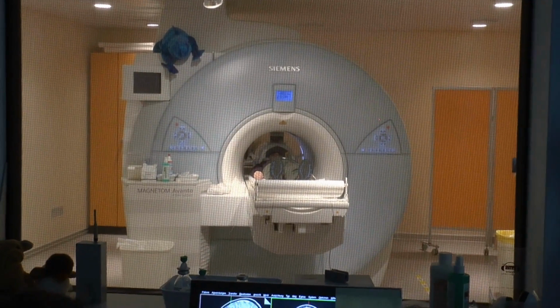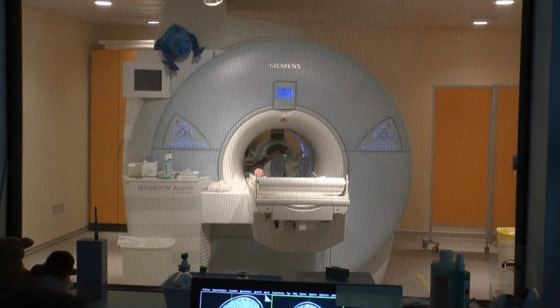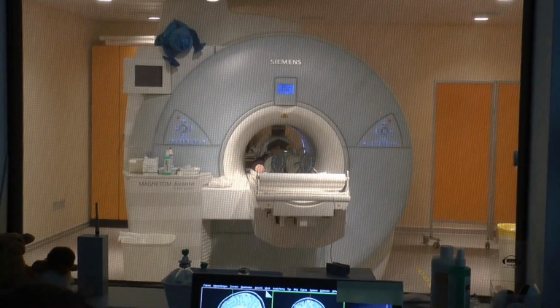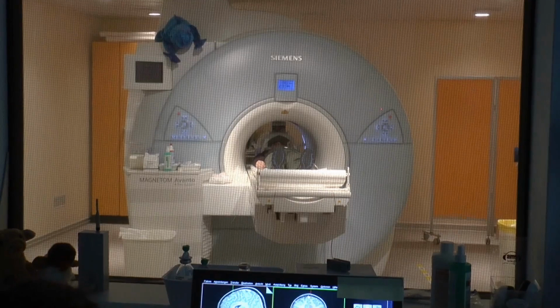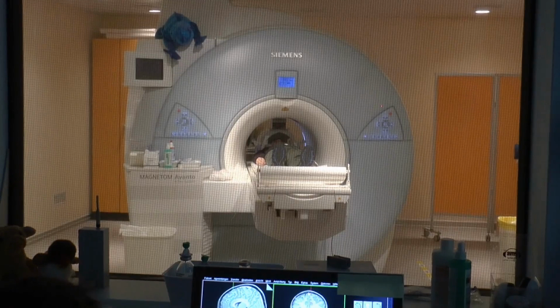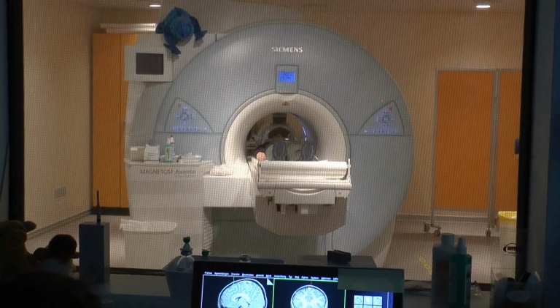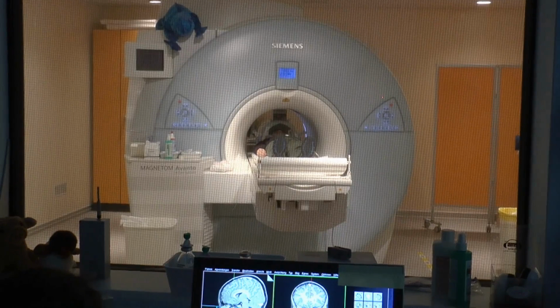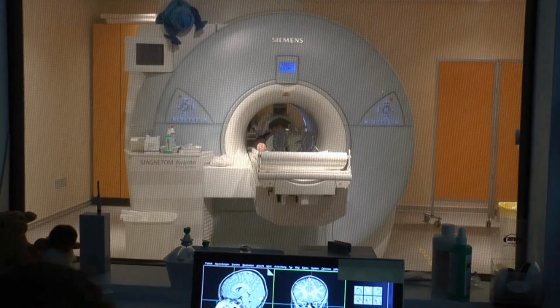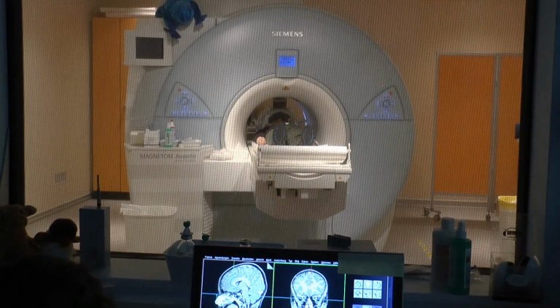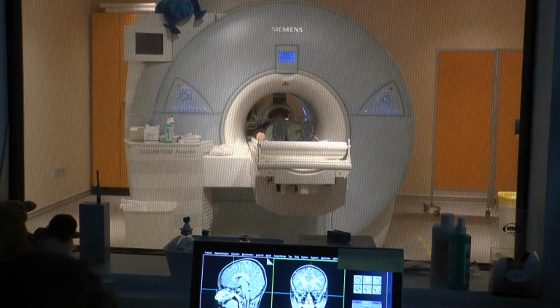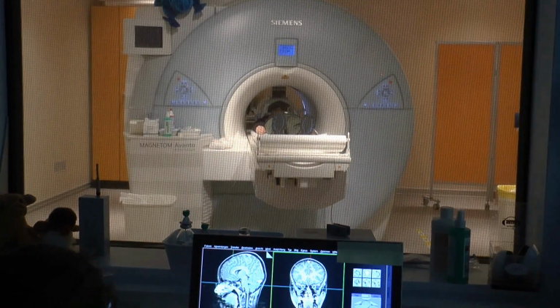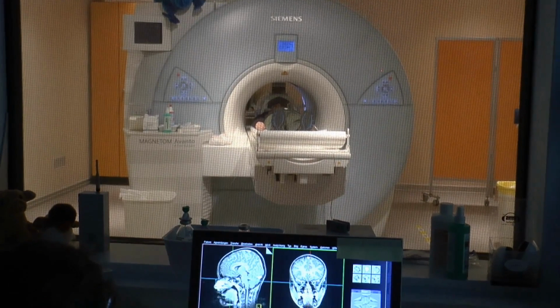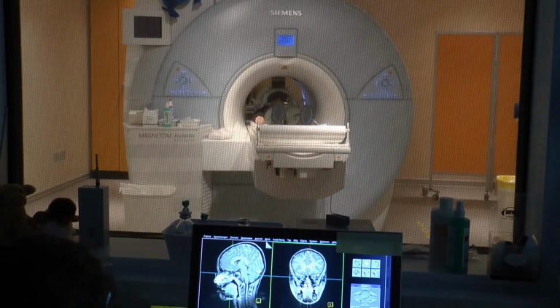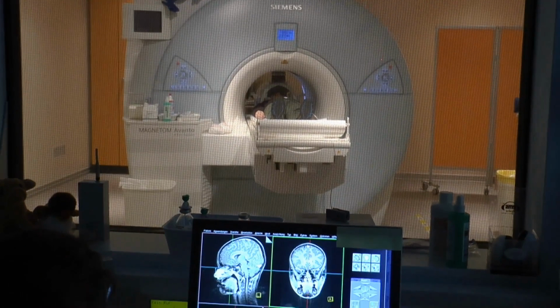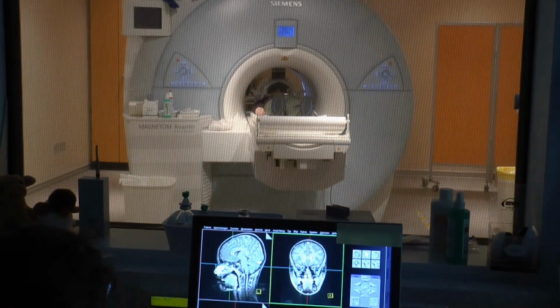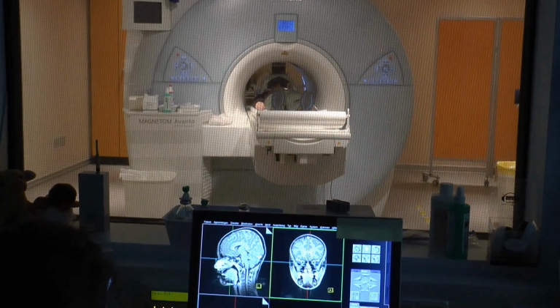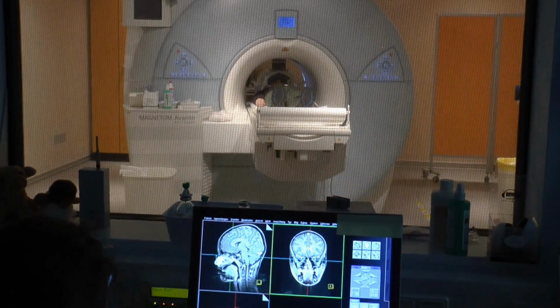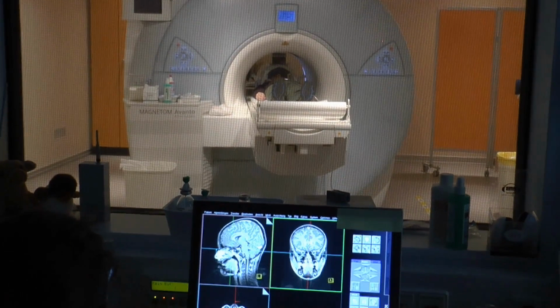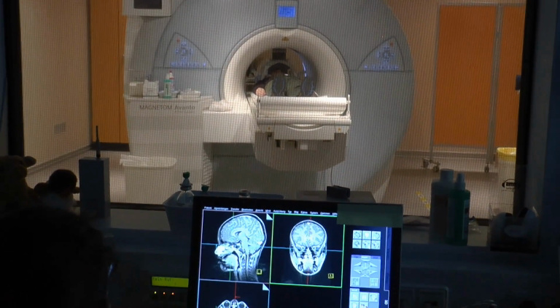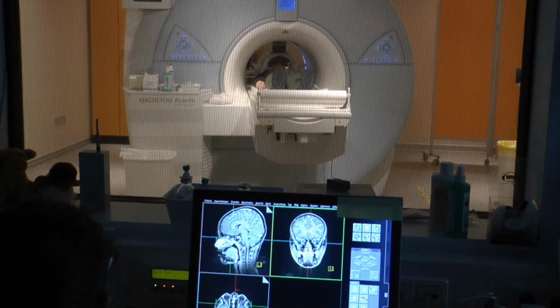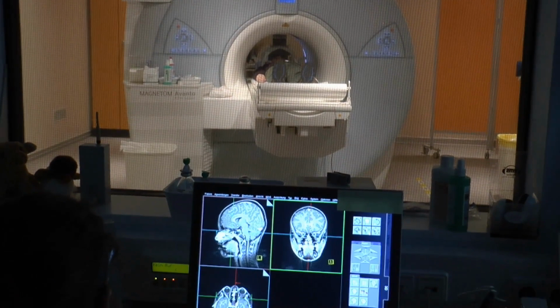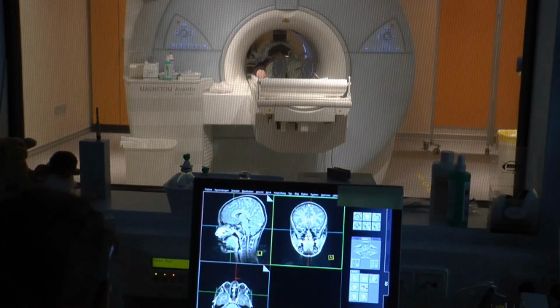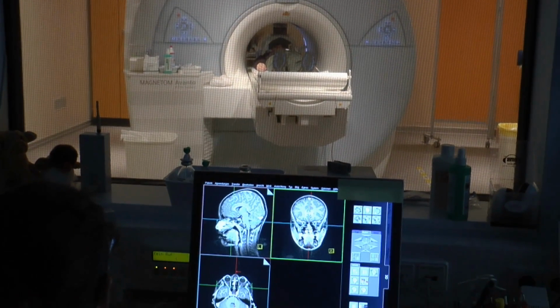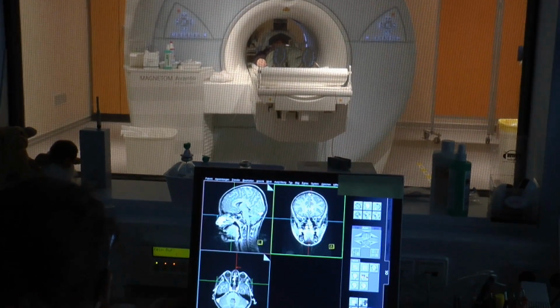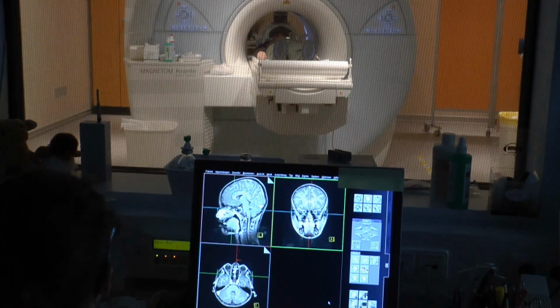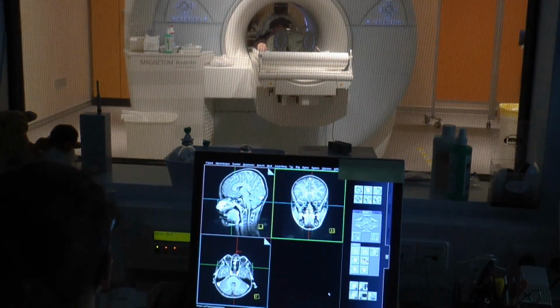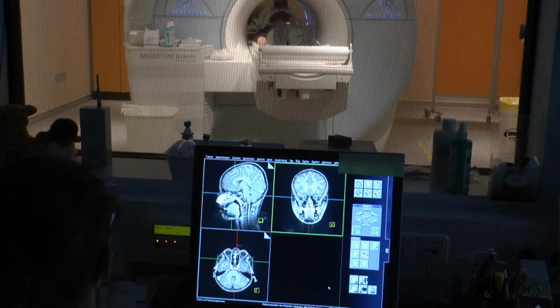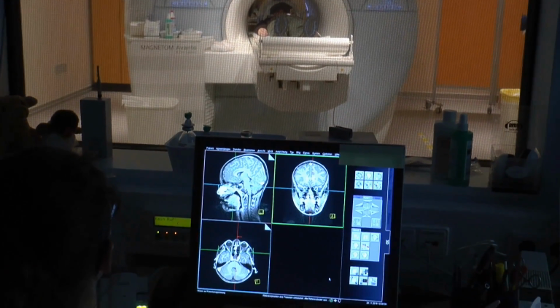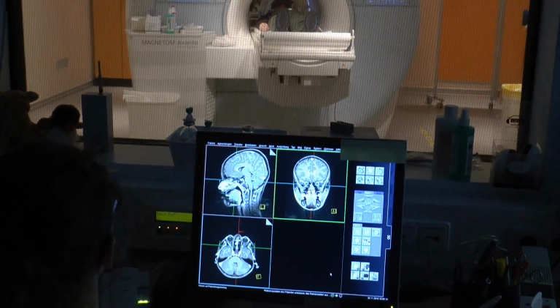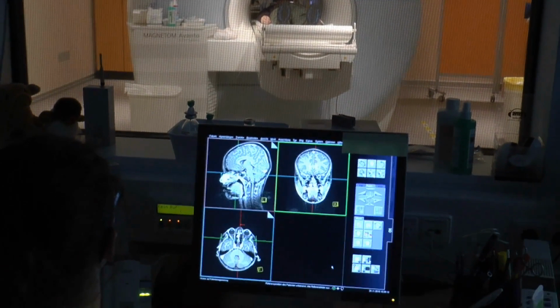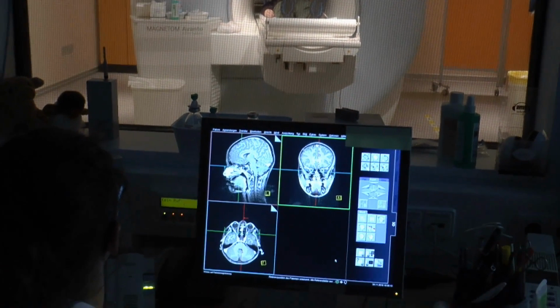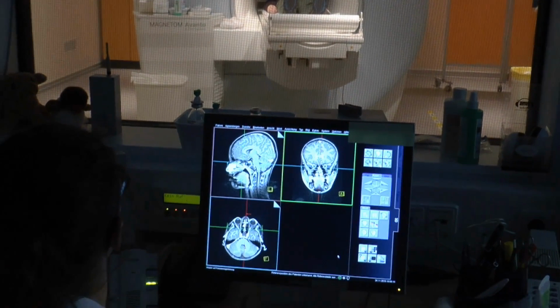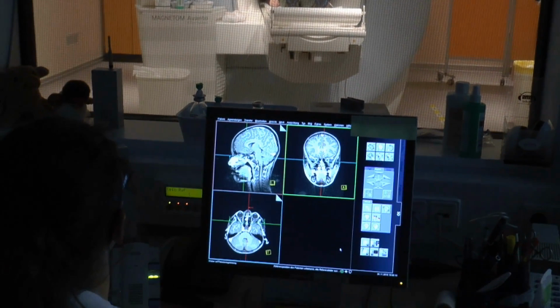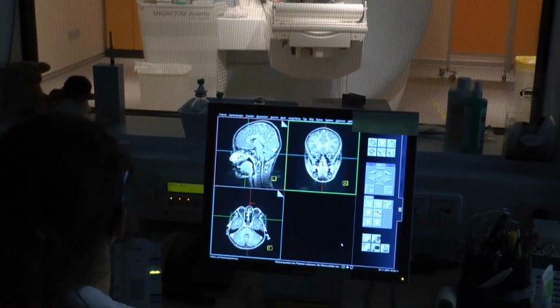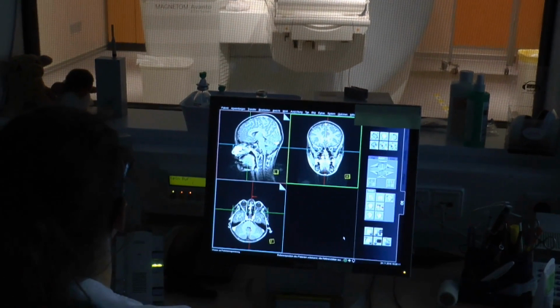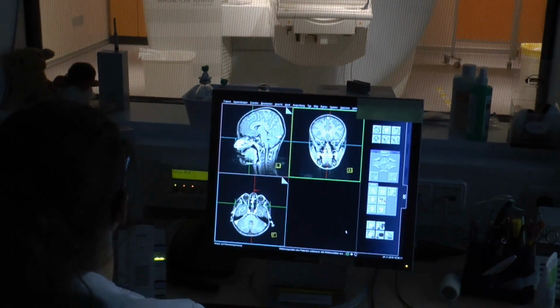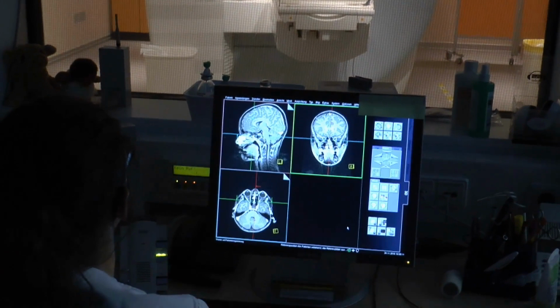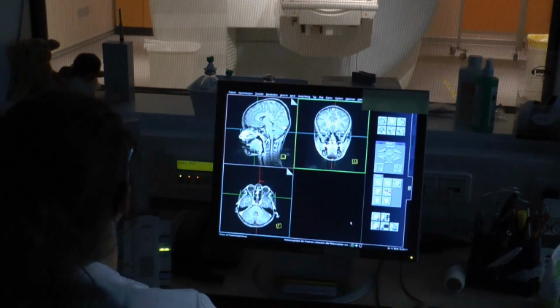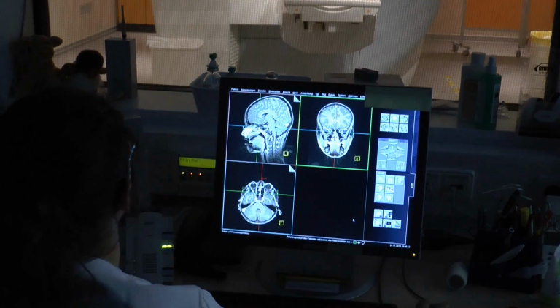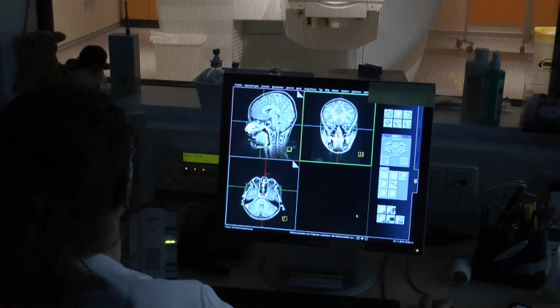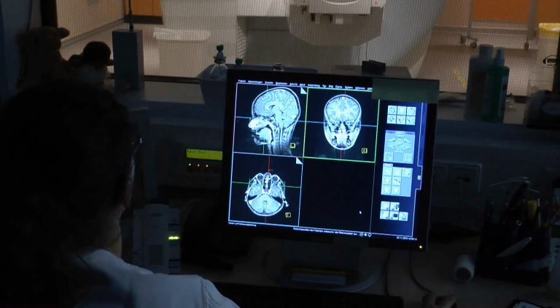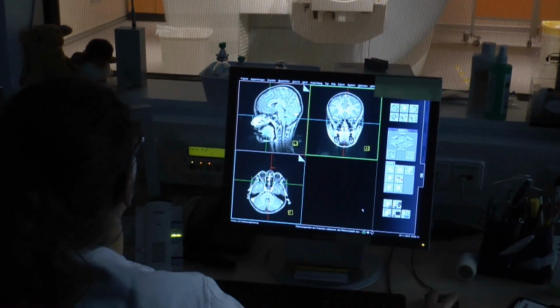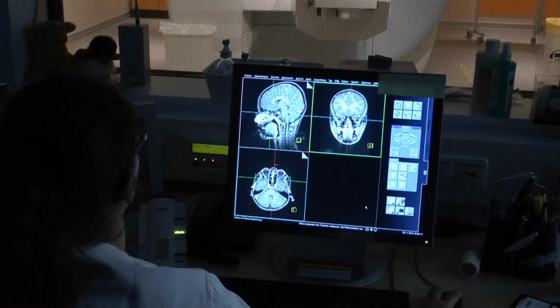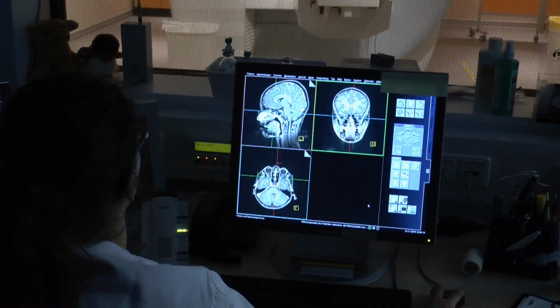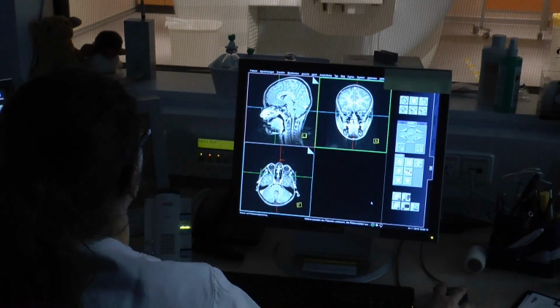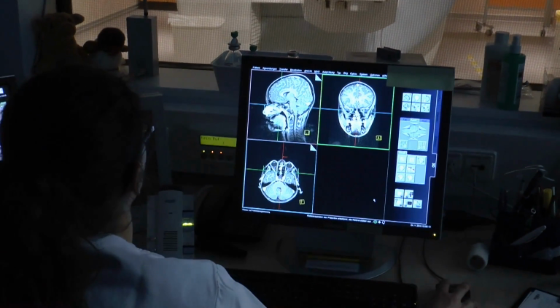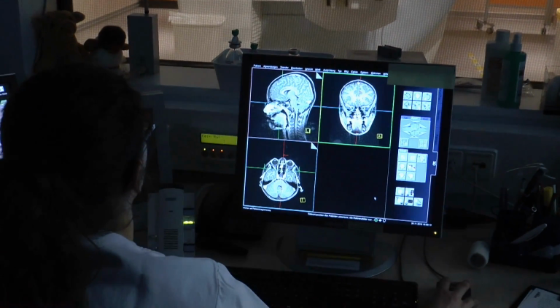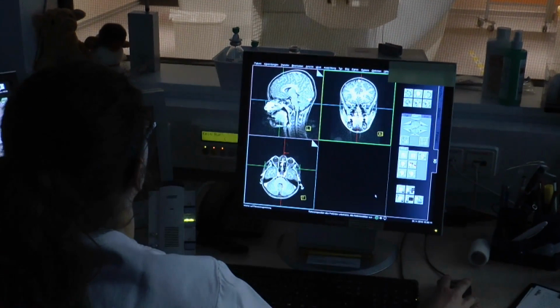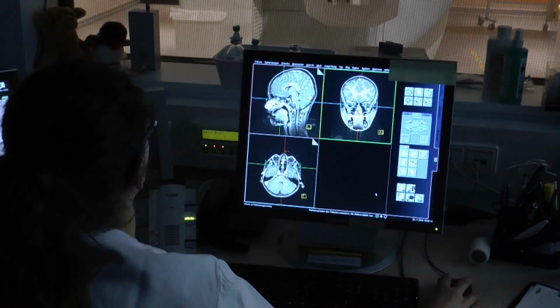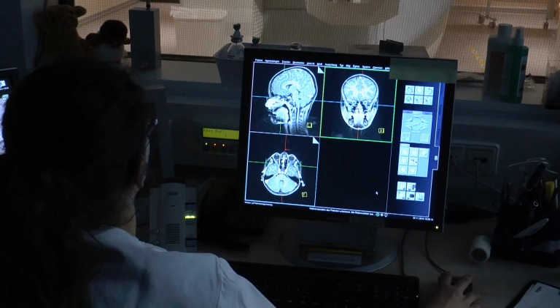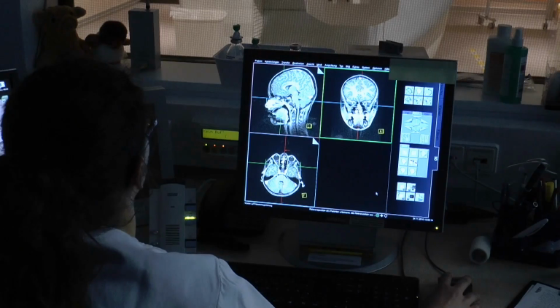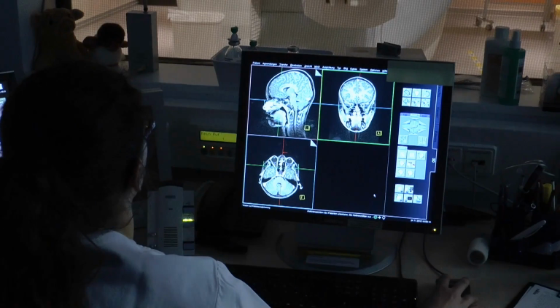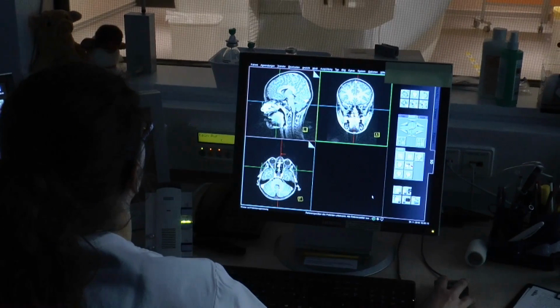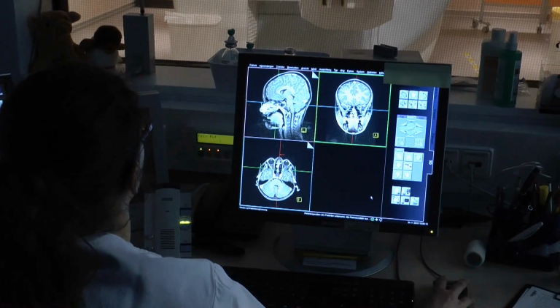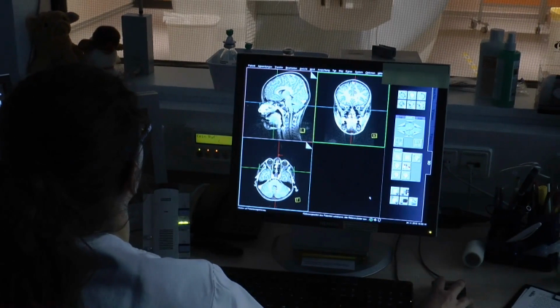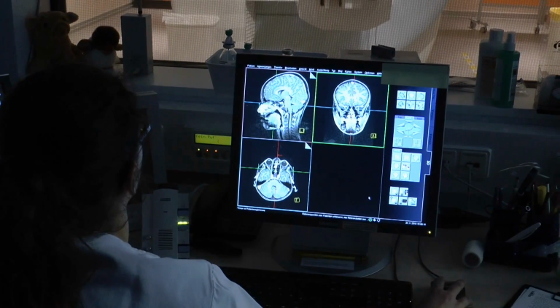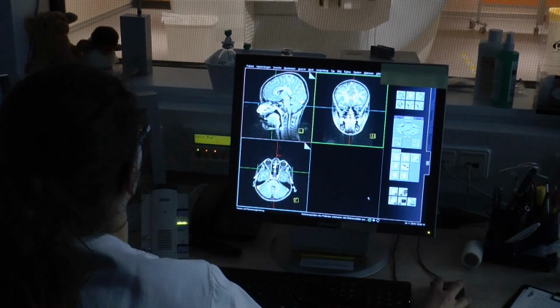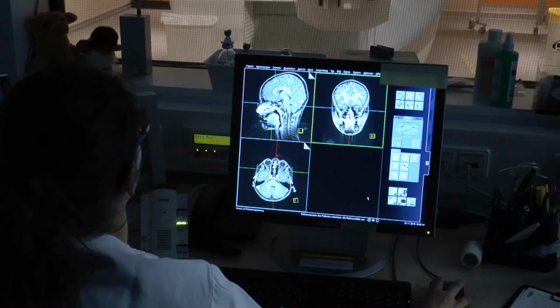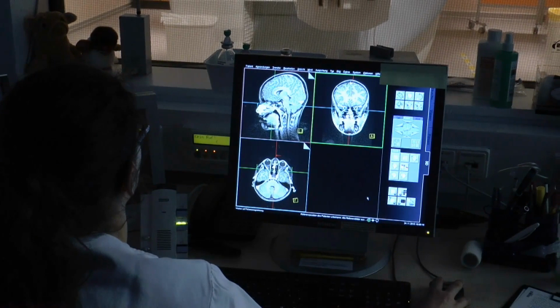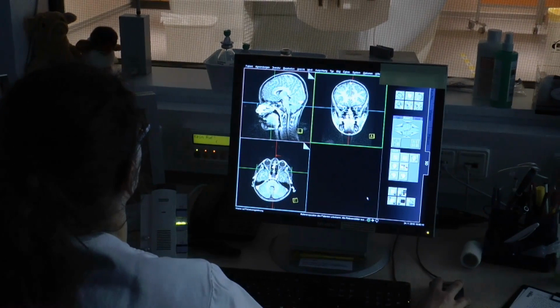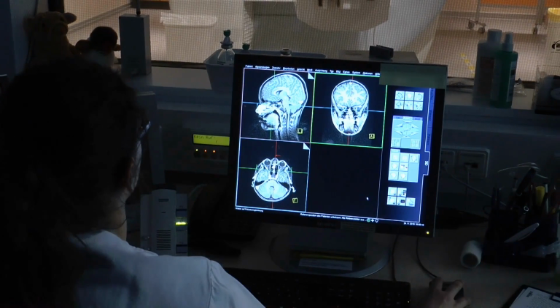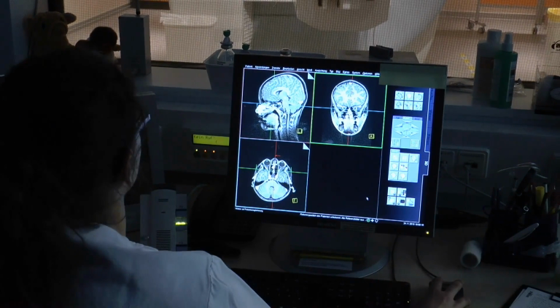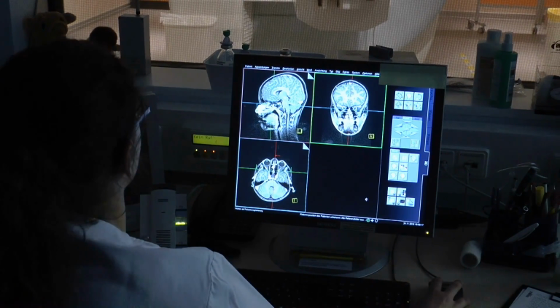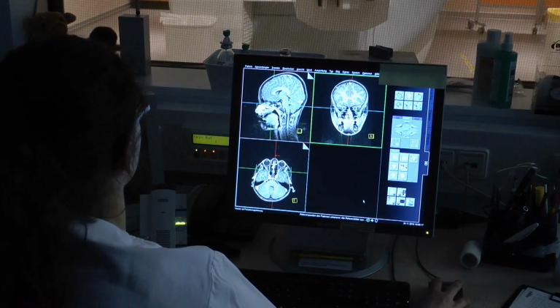Here you can see what the pictures look like. The examination takes around 15 to 30 minutes.